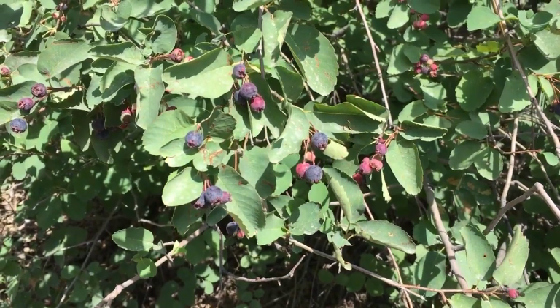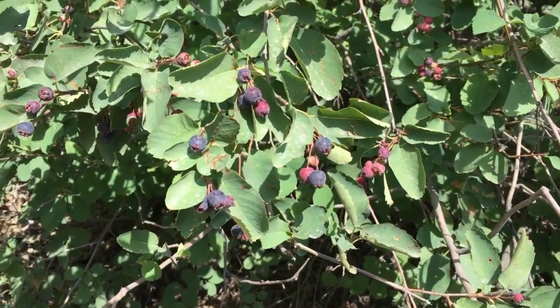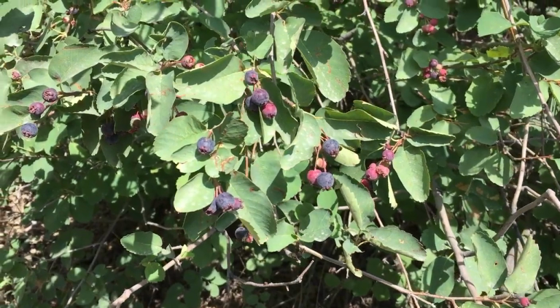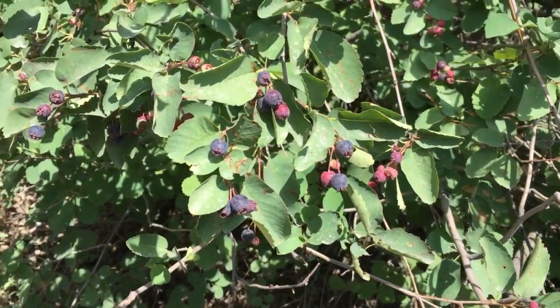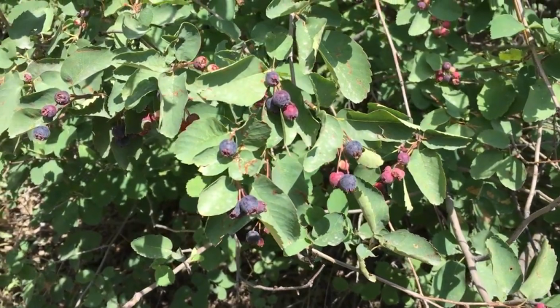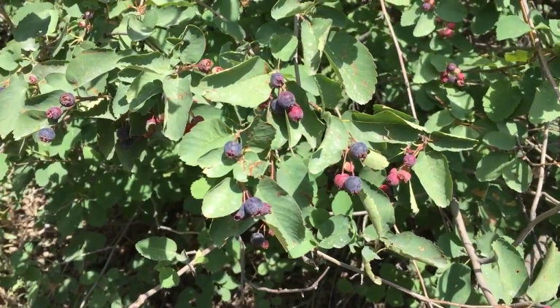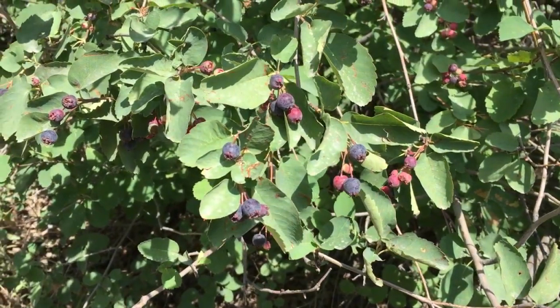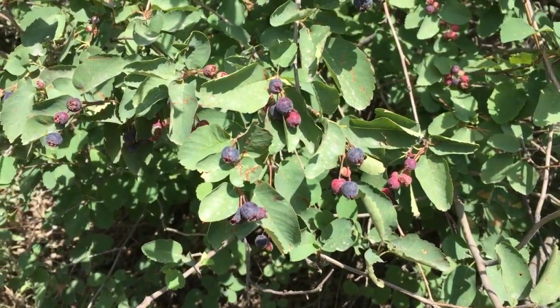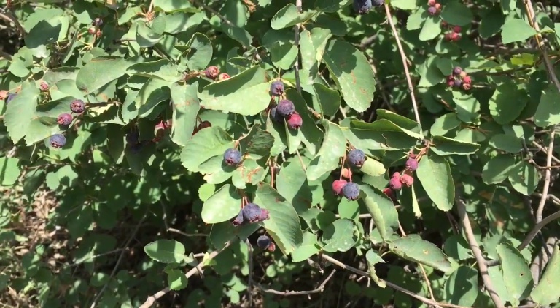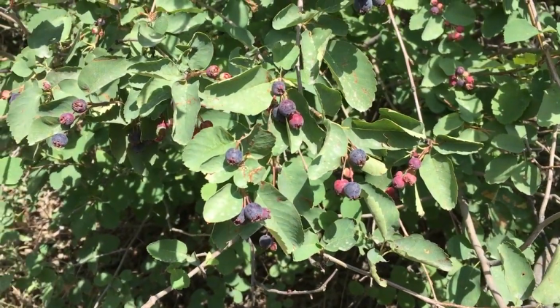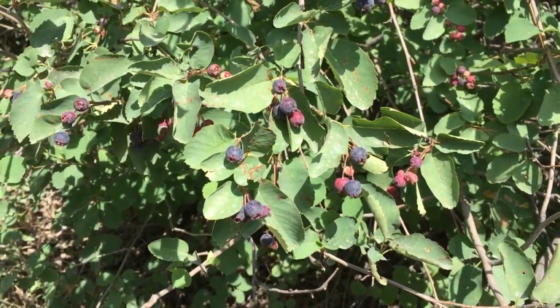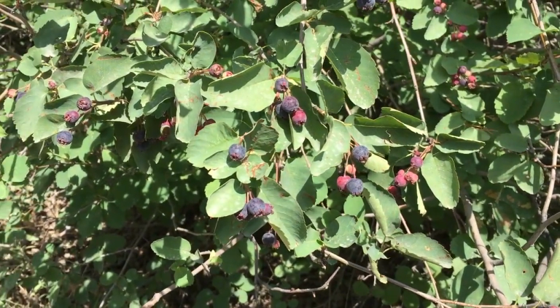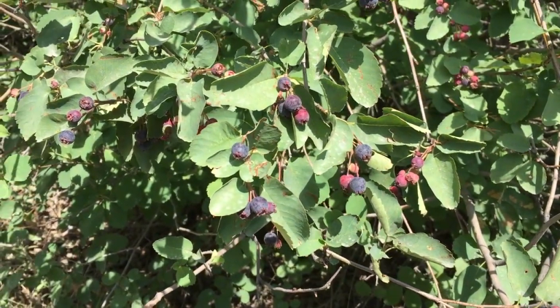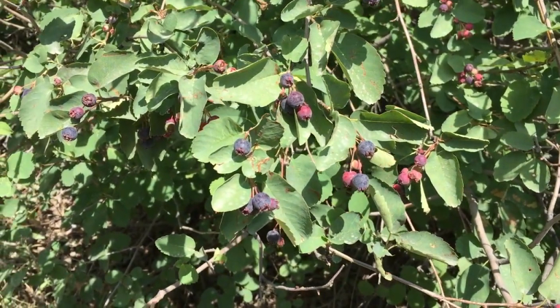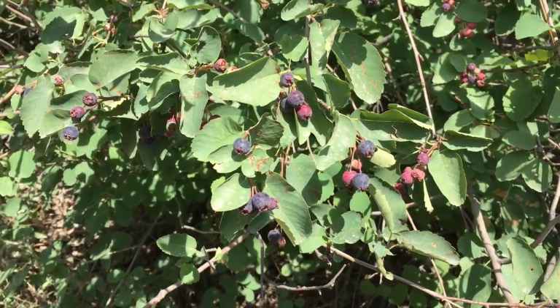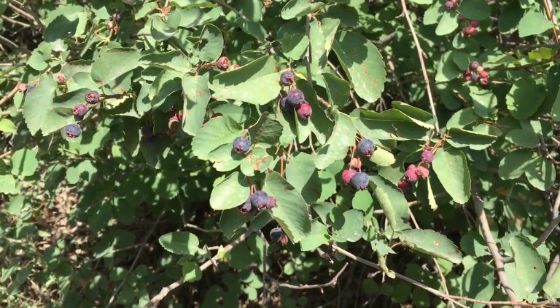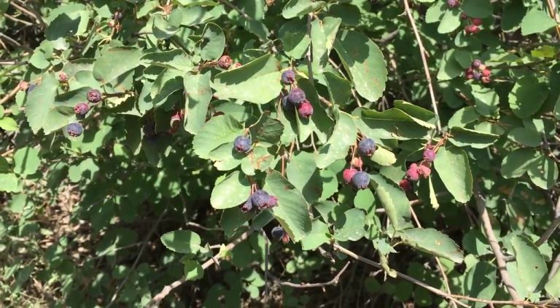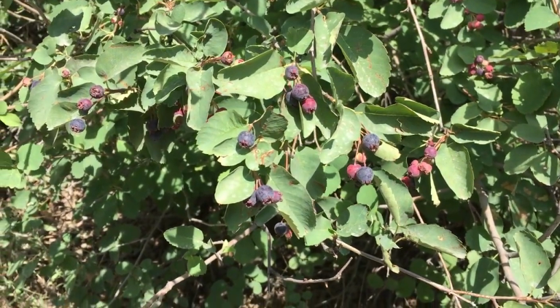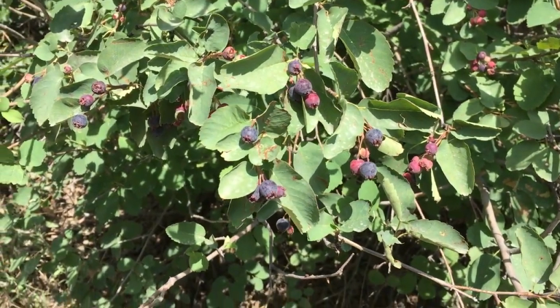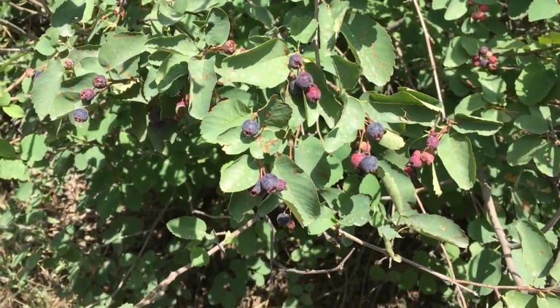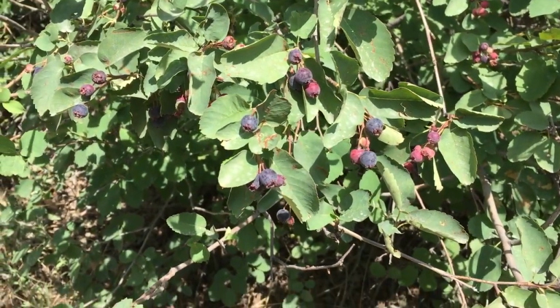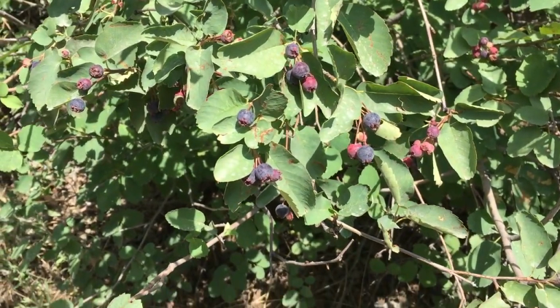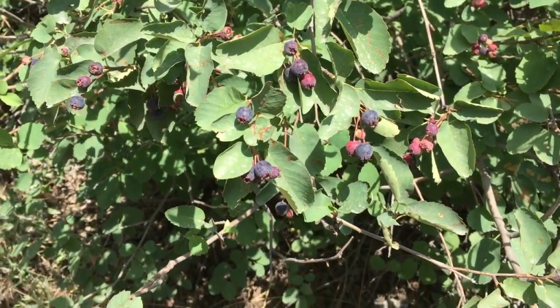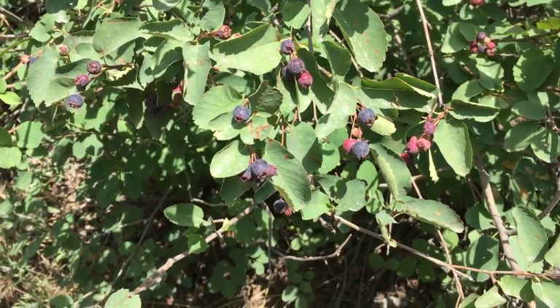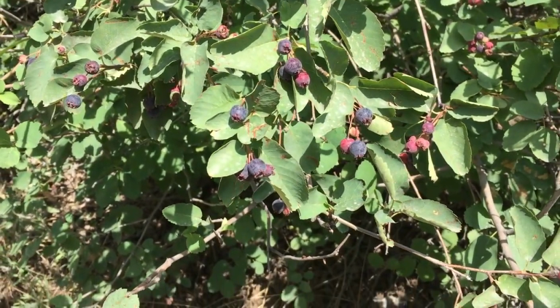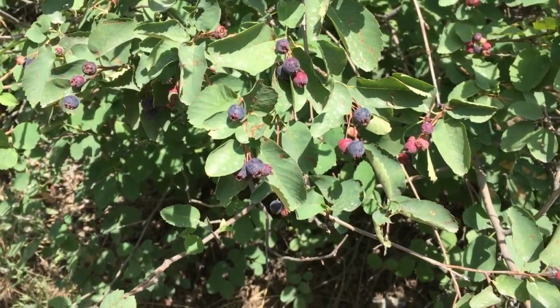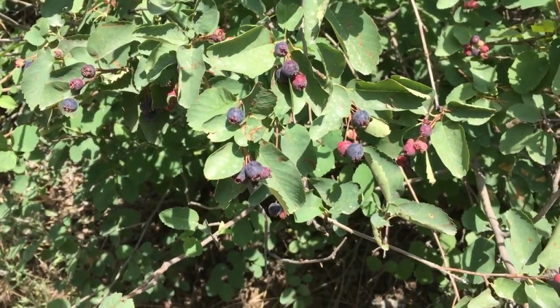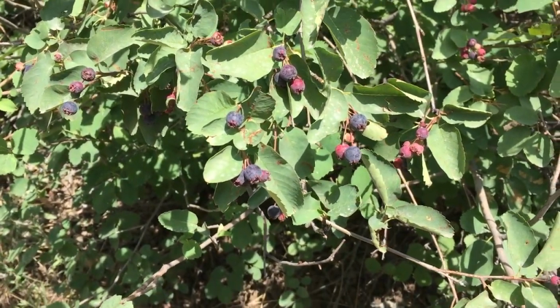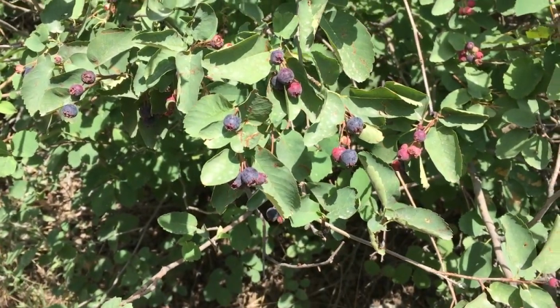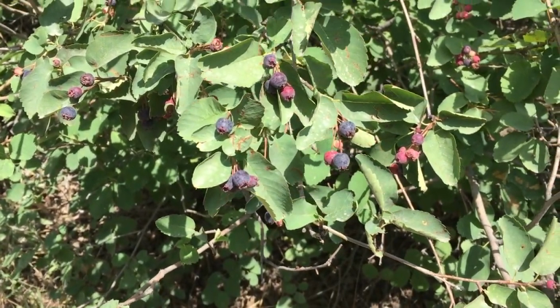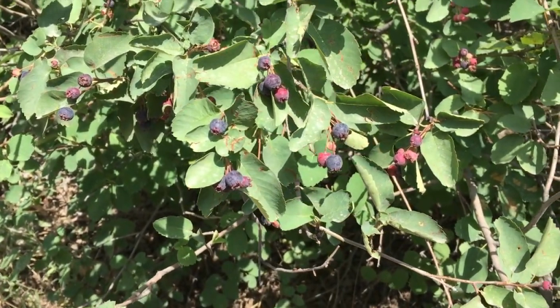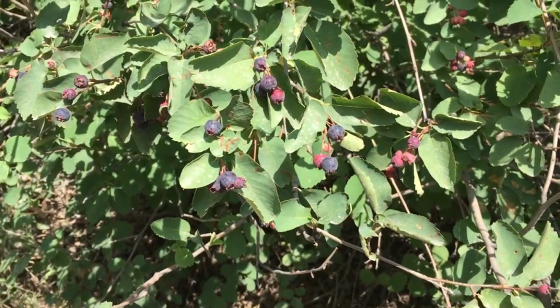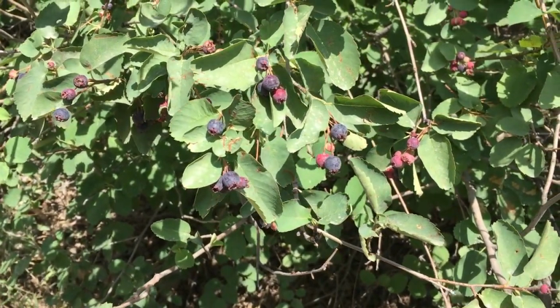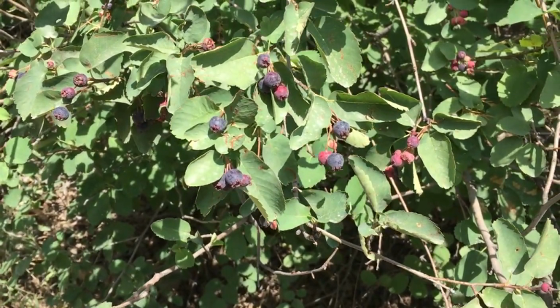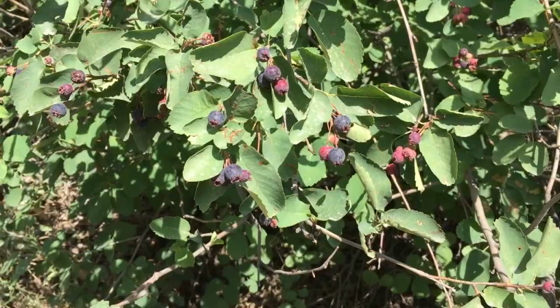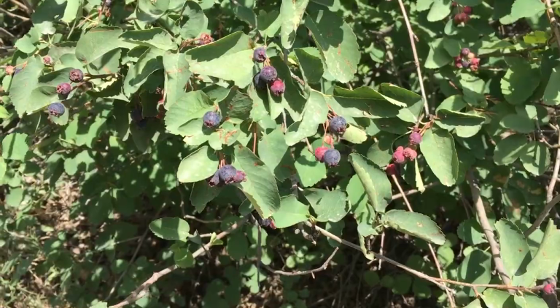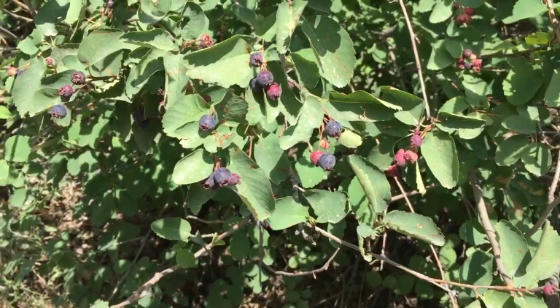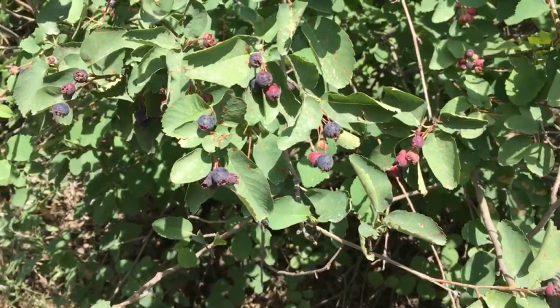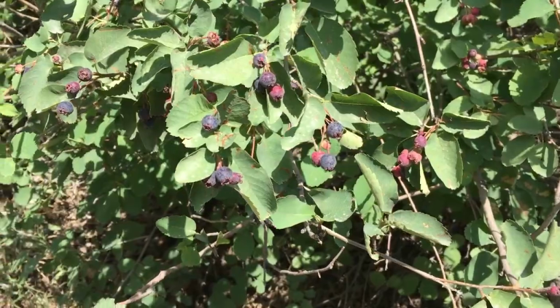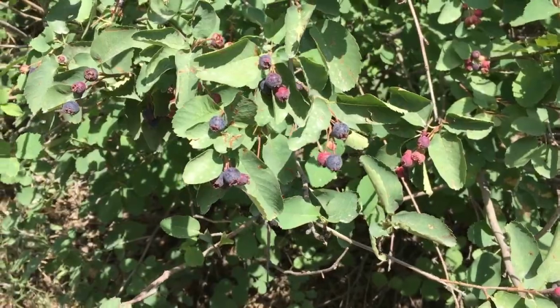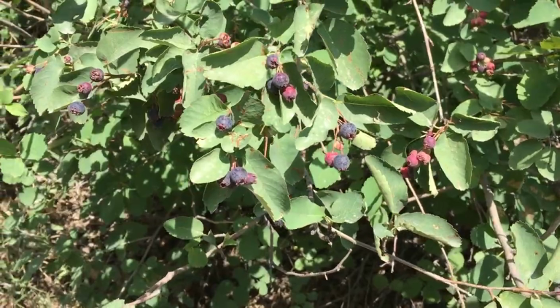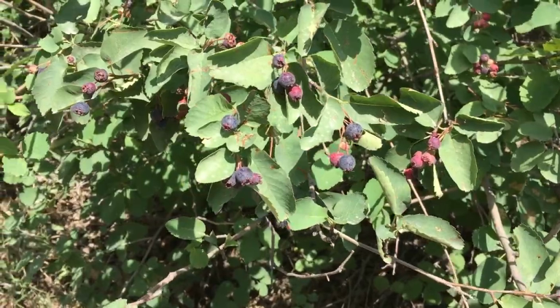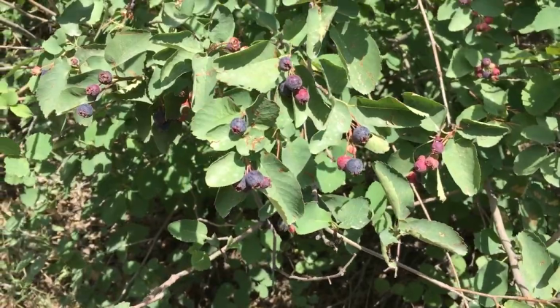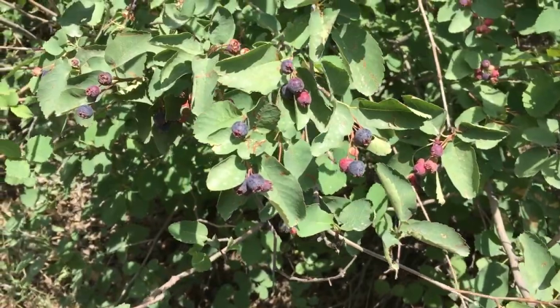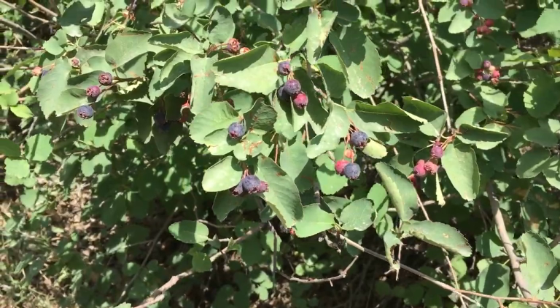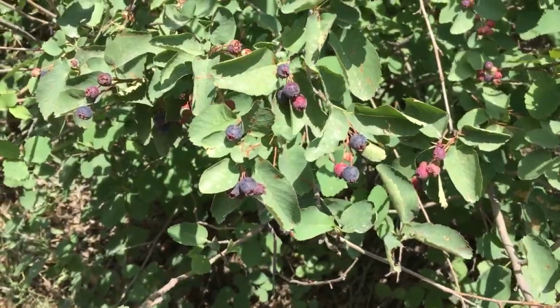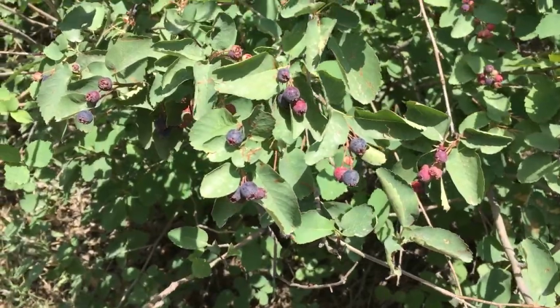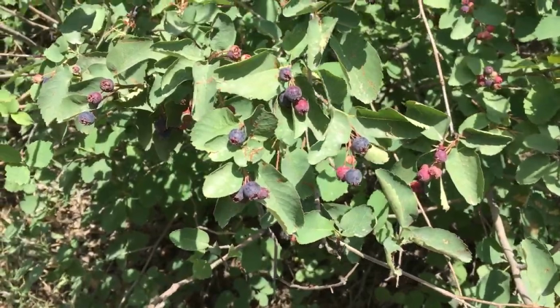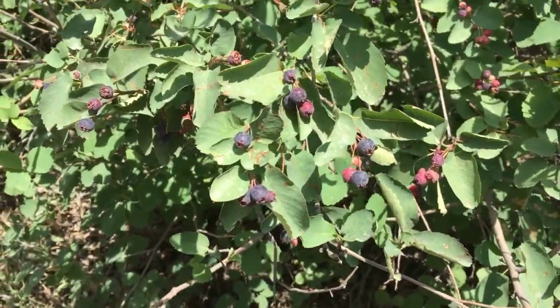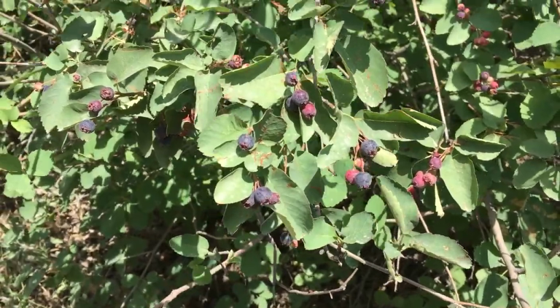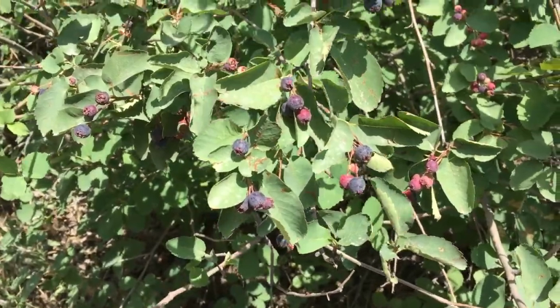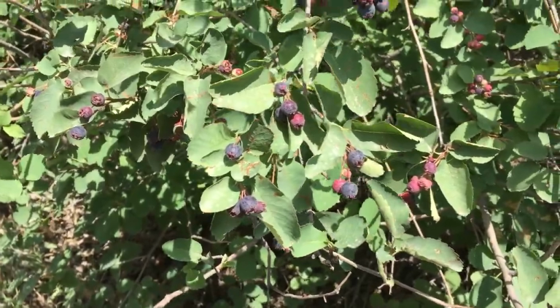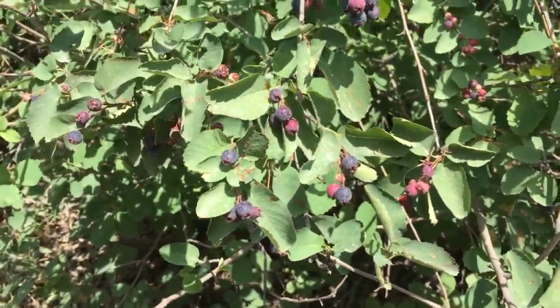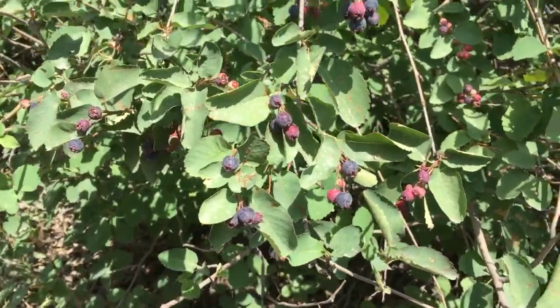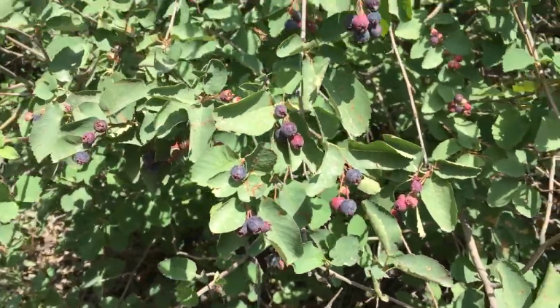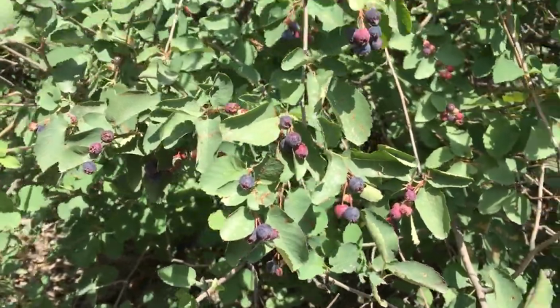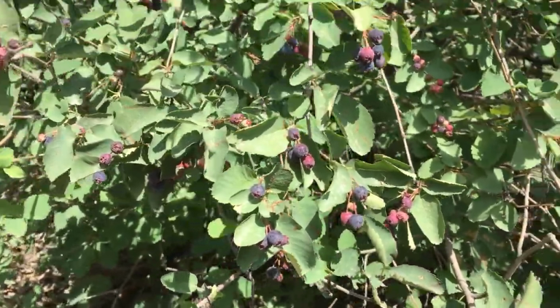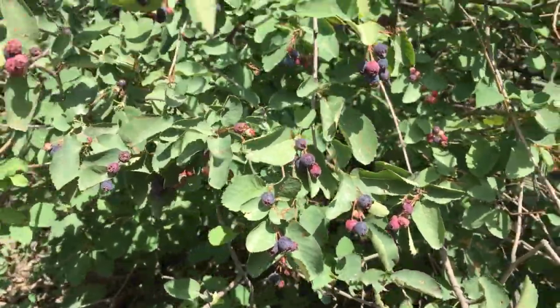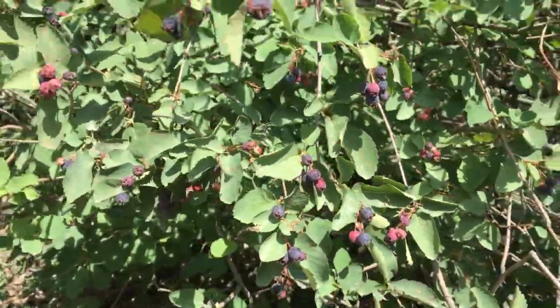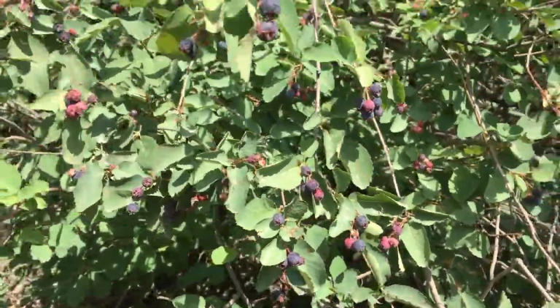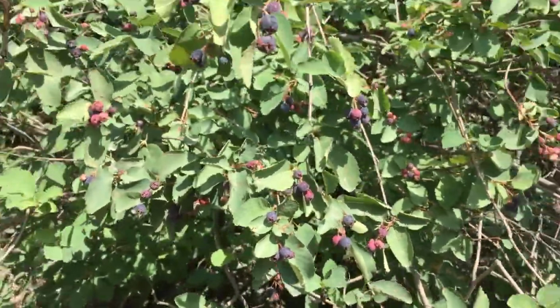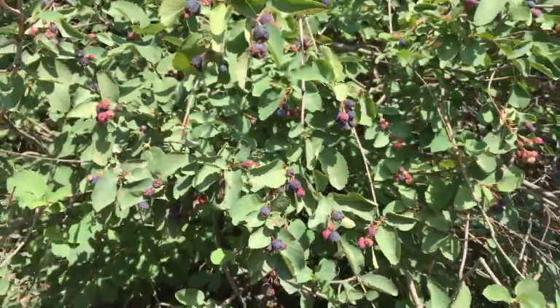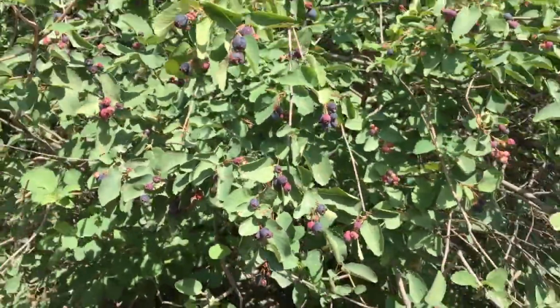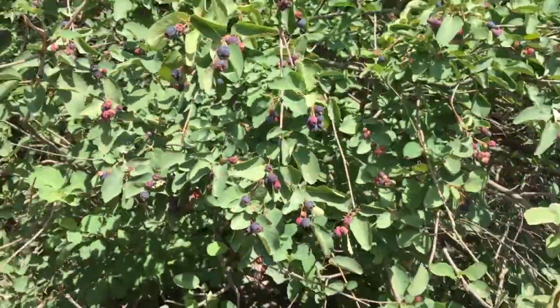Hello, this is Alex with GrowHow. I'm up here hiking in one of my canyon hikes. Not far in, I found this beautiful shrub here.